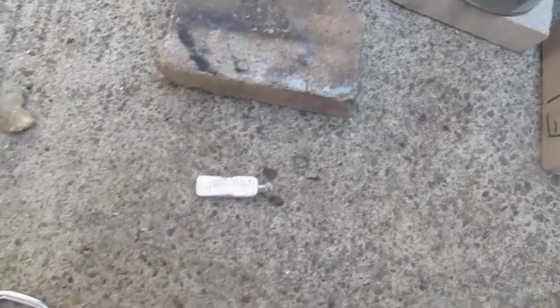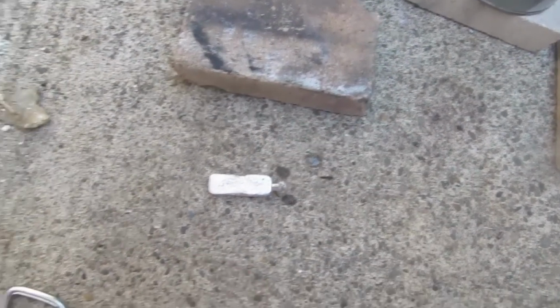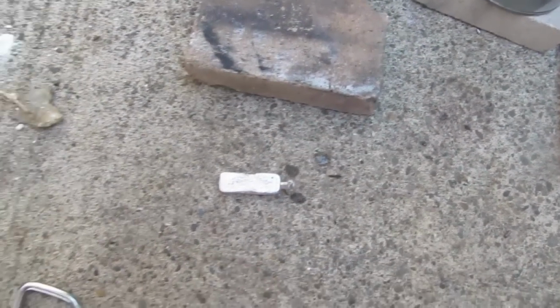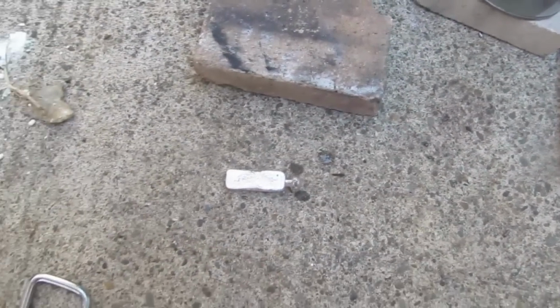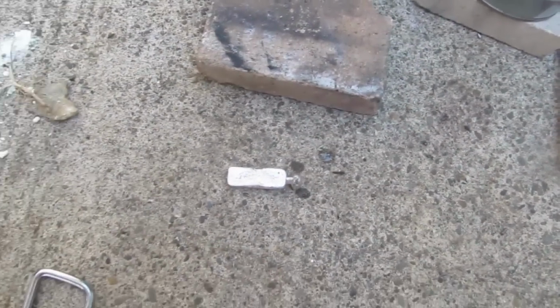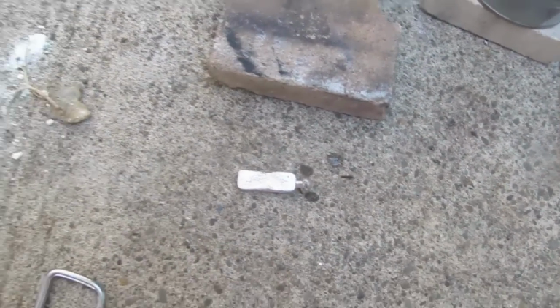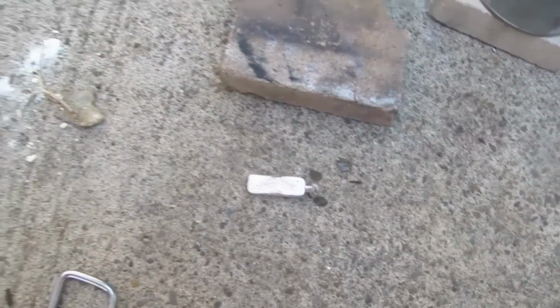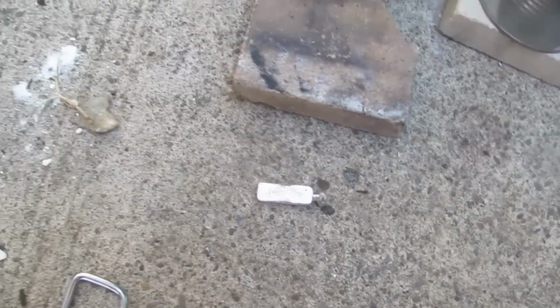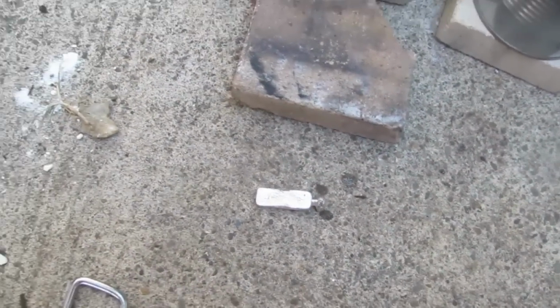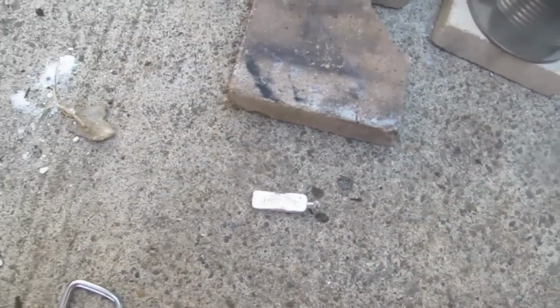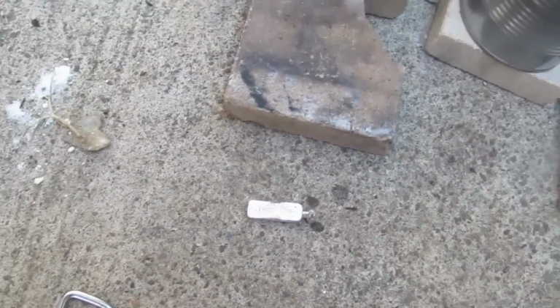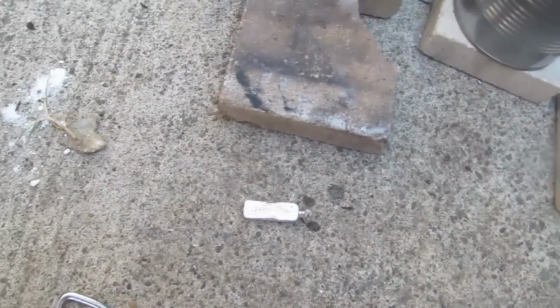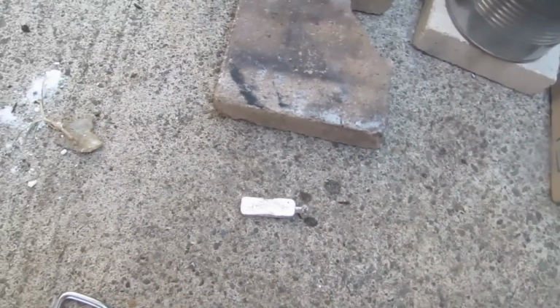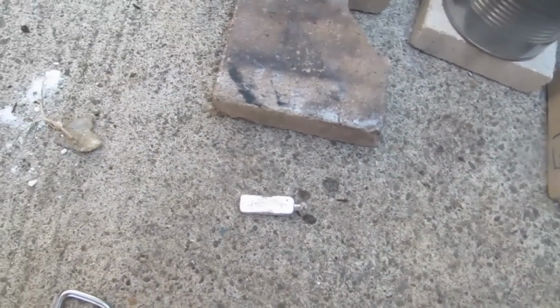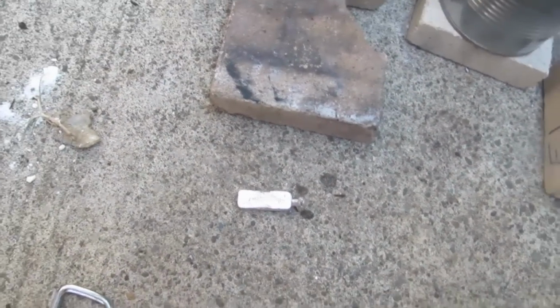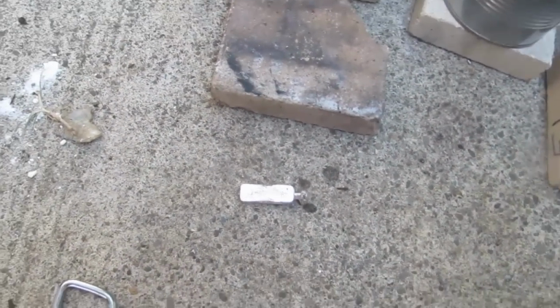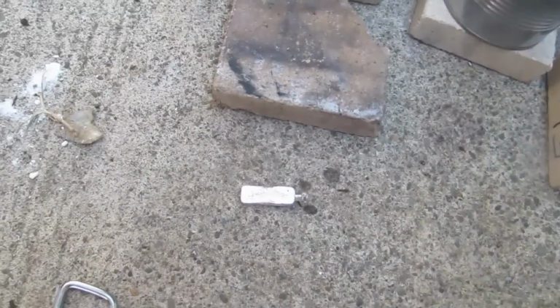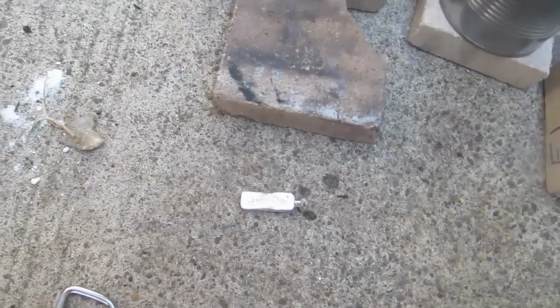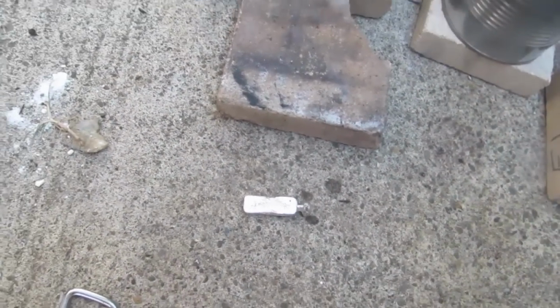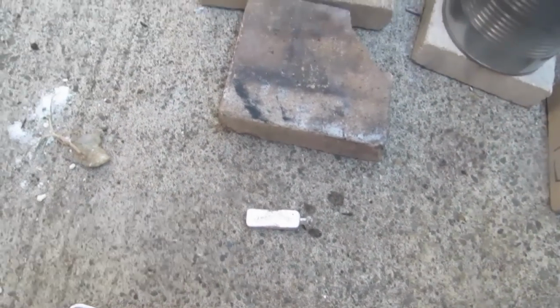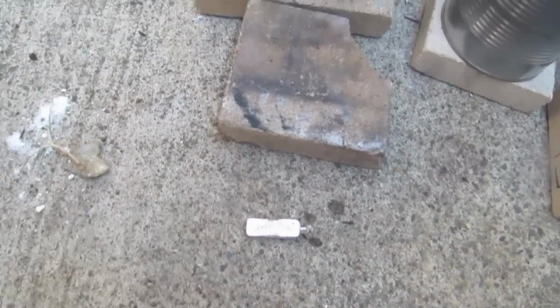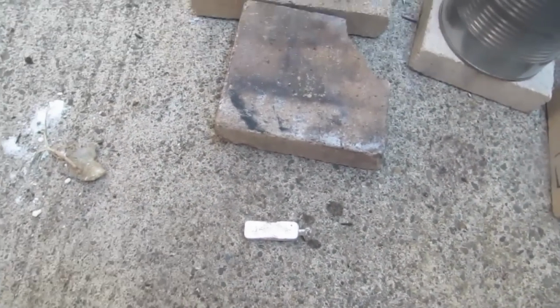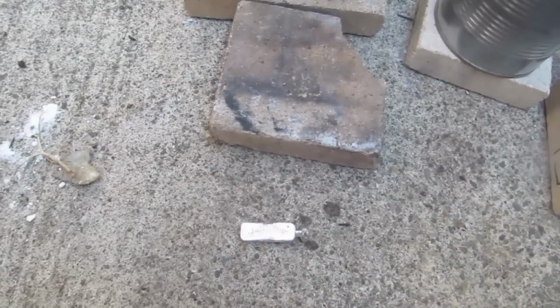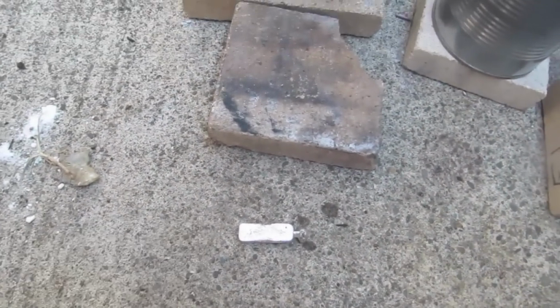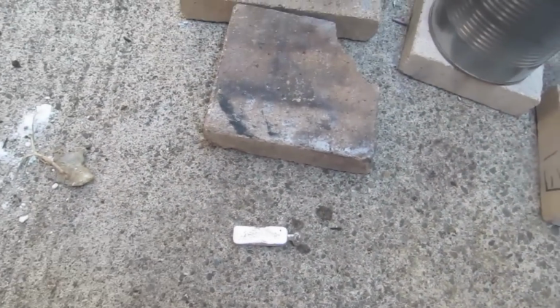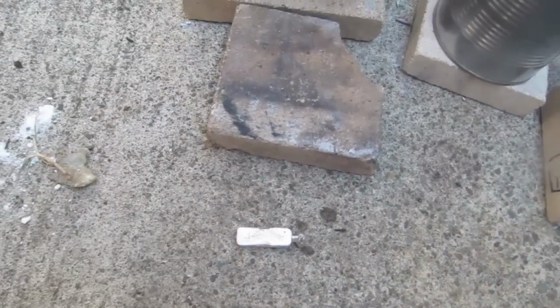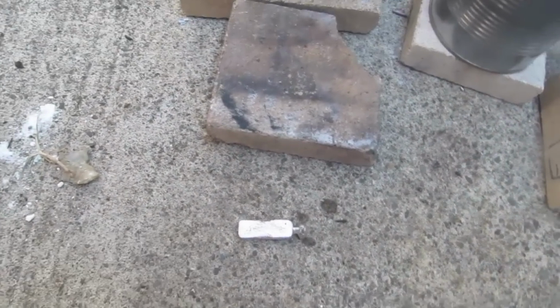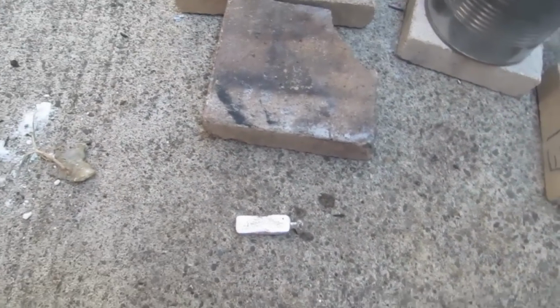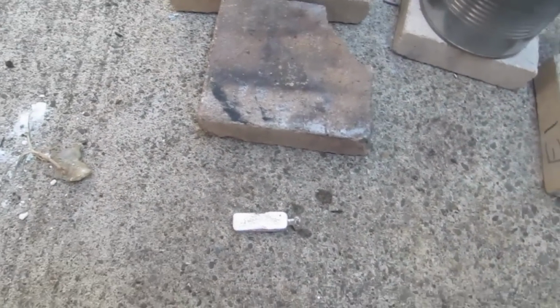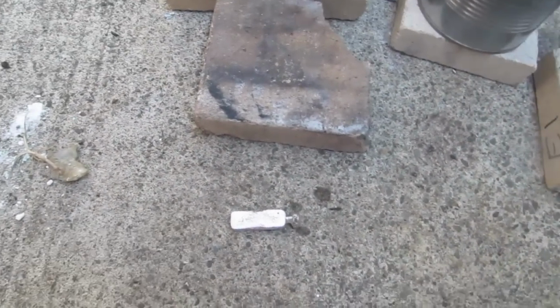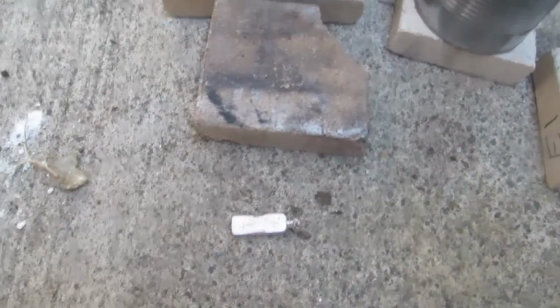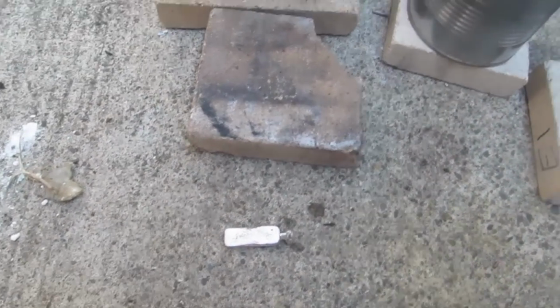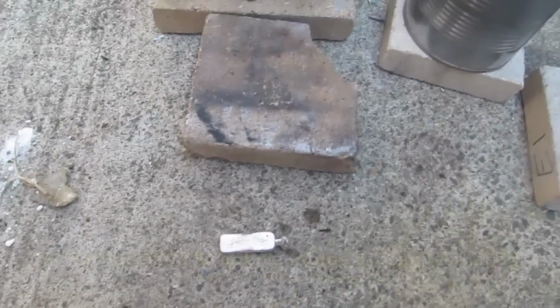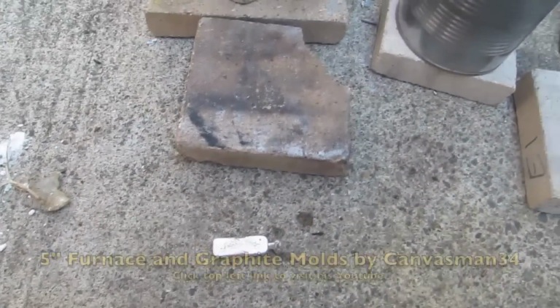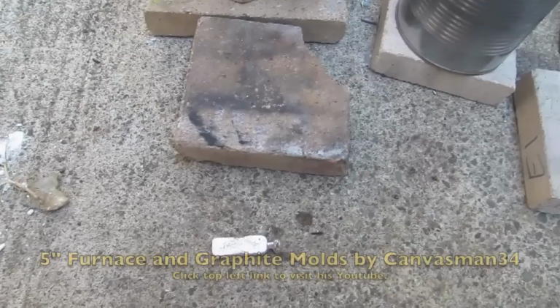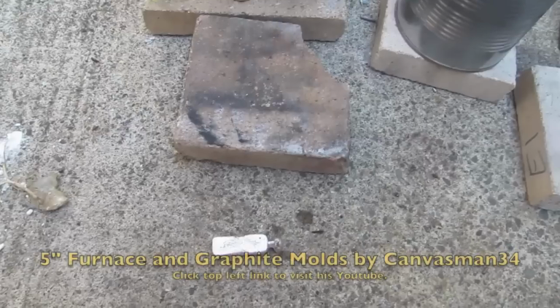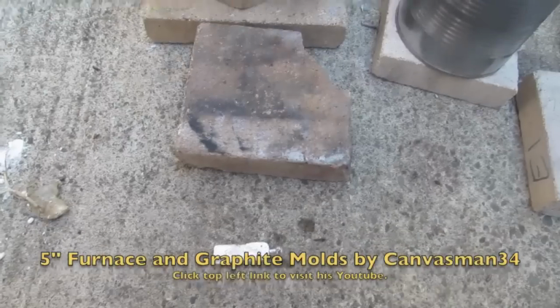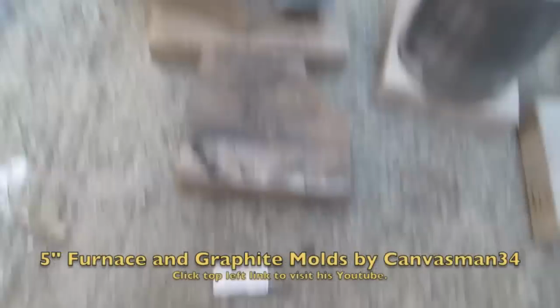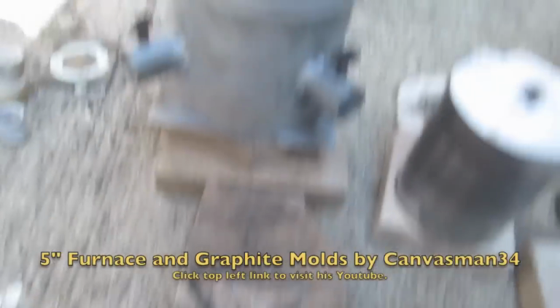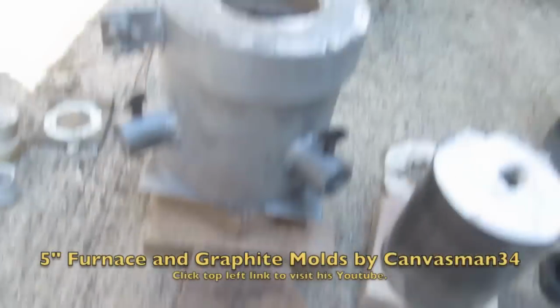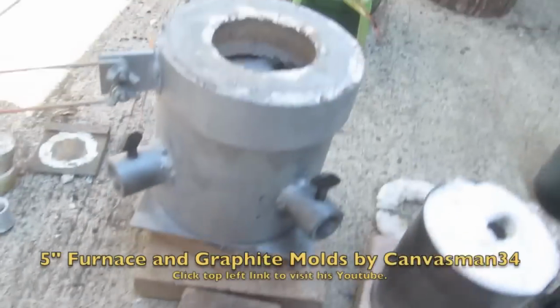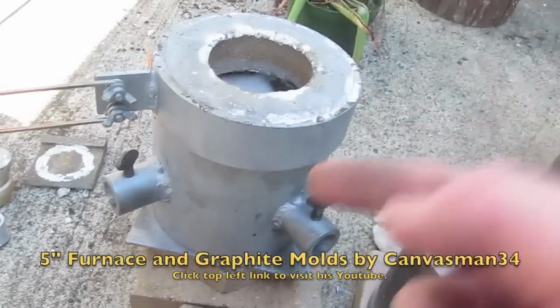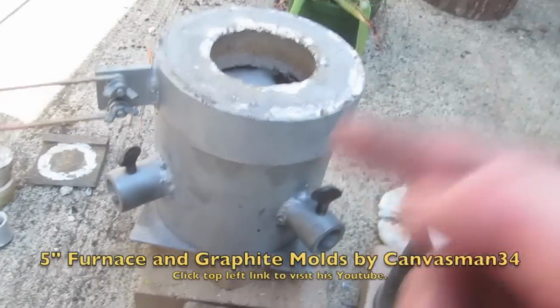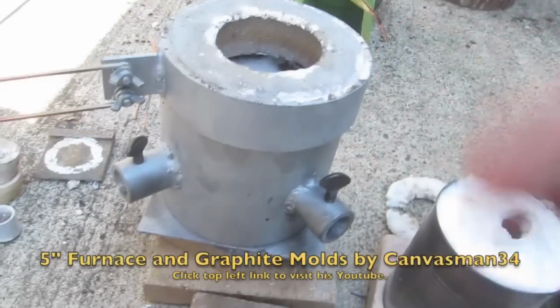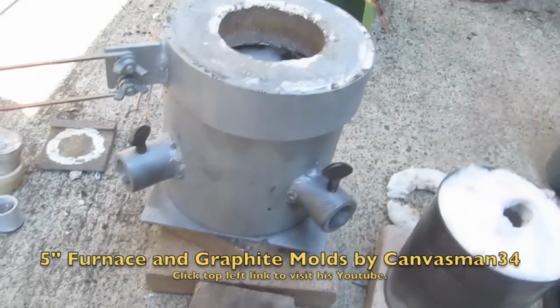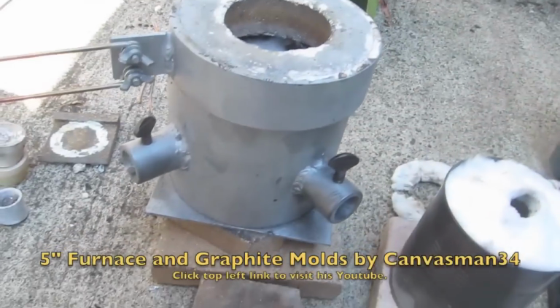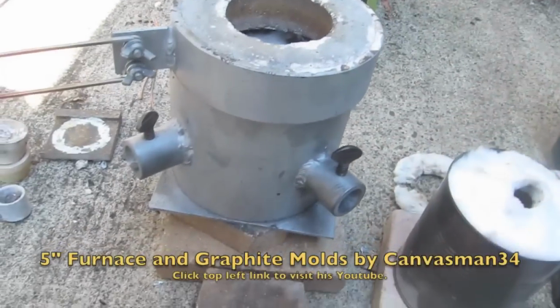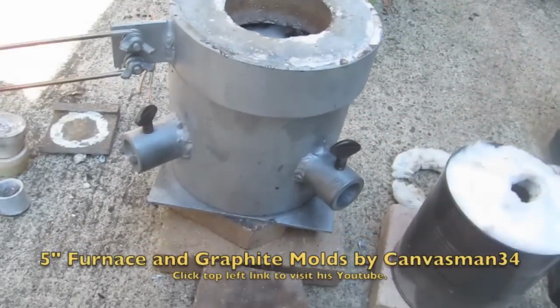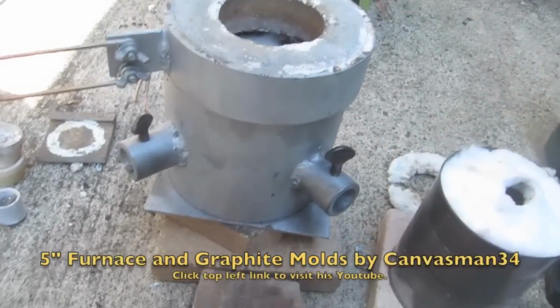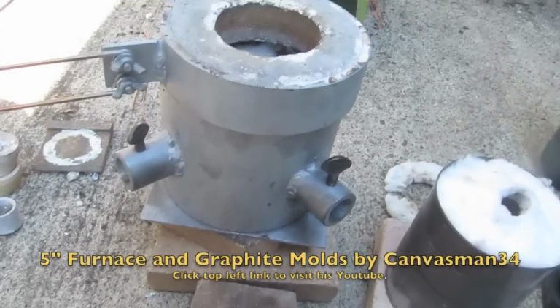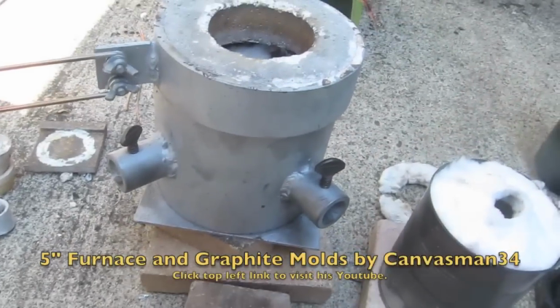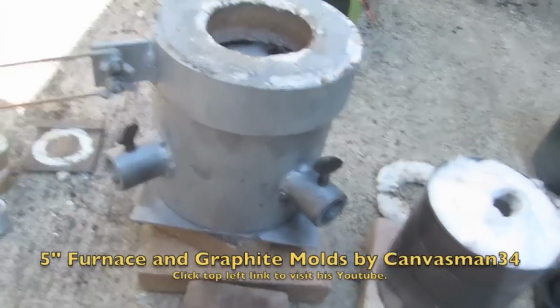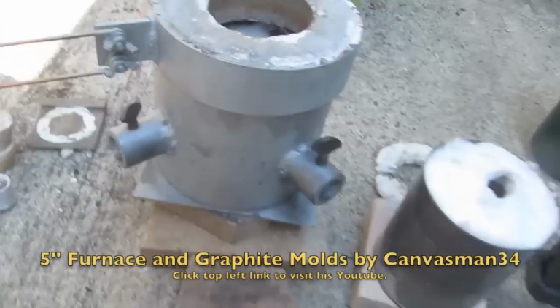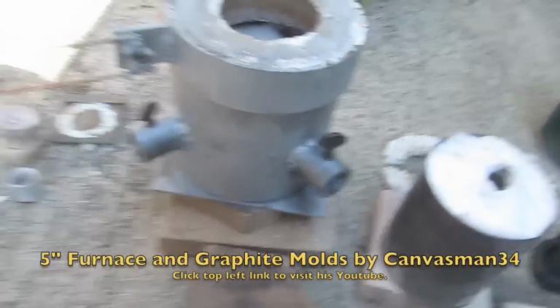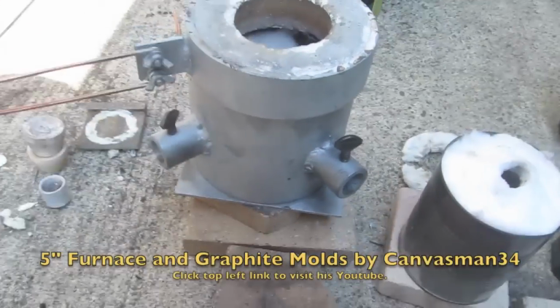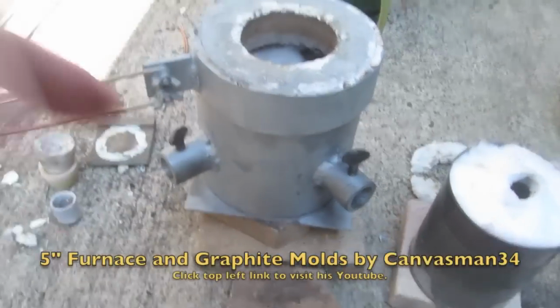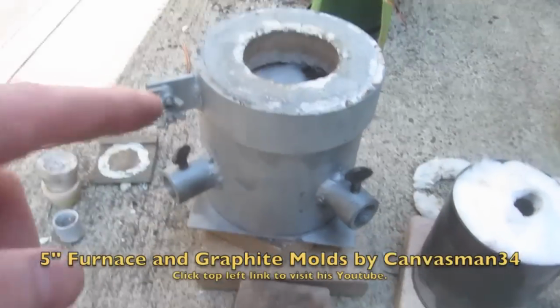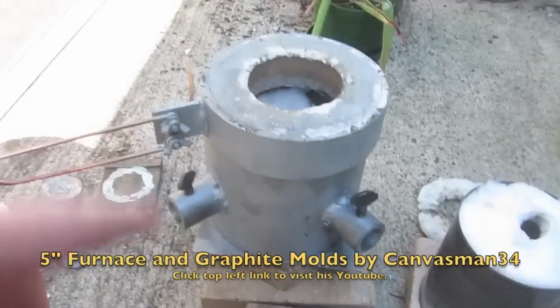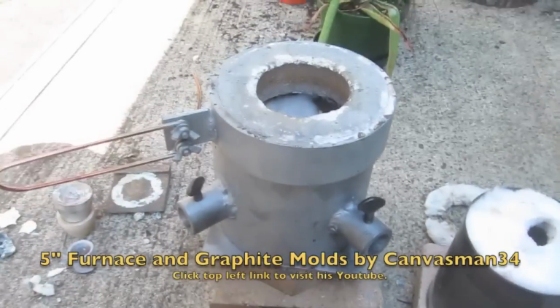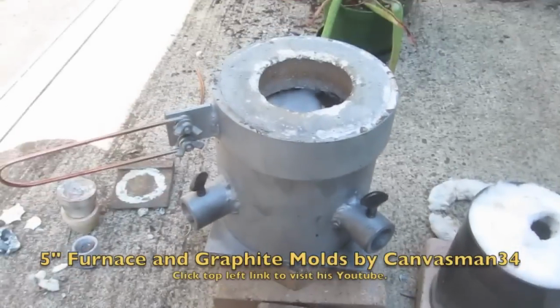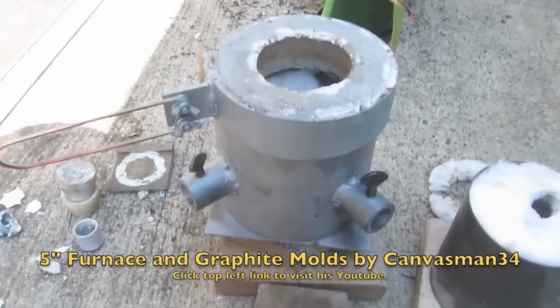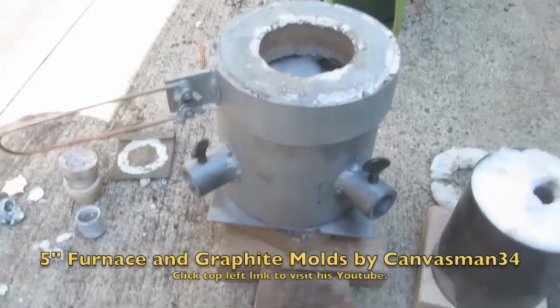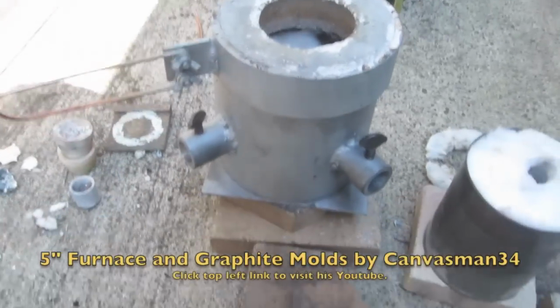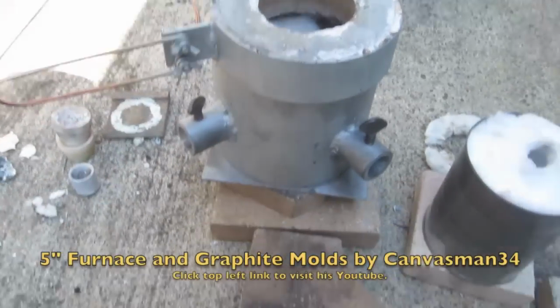We'll do another test and try another ingot mold. I'll do a review of this six inch furnace next.